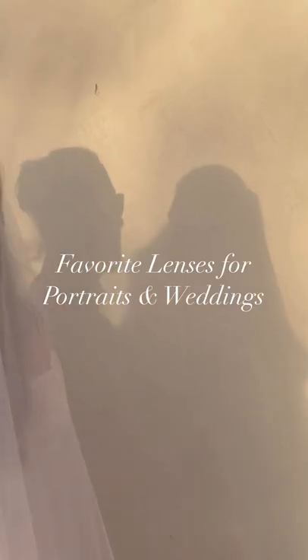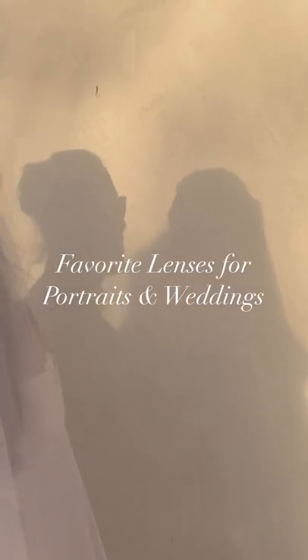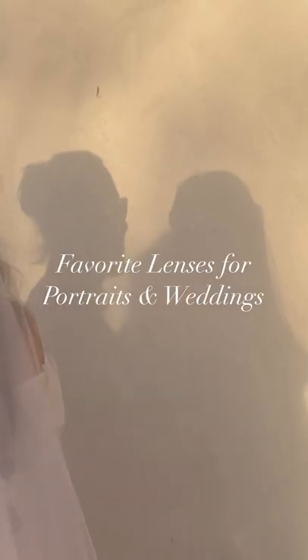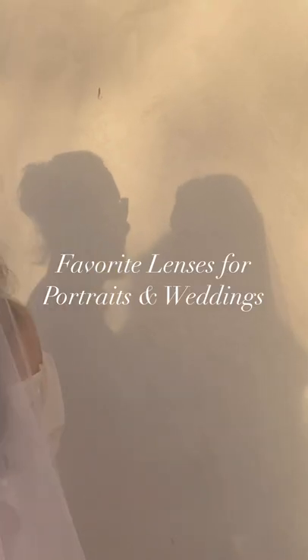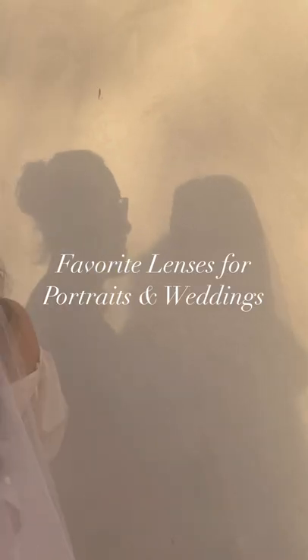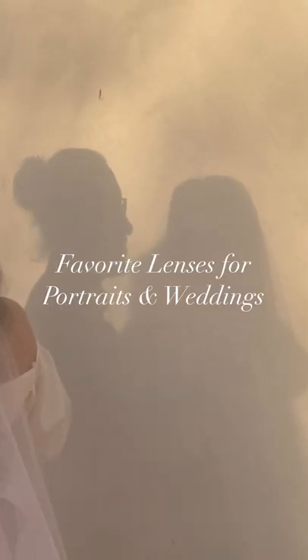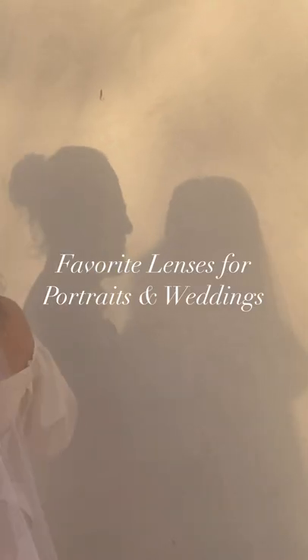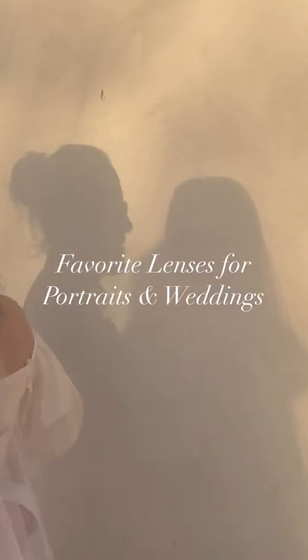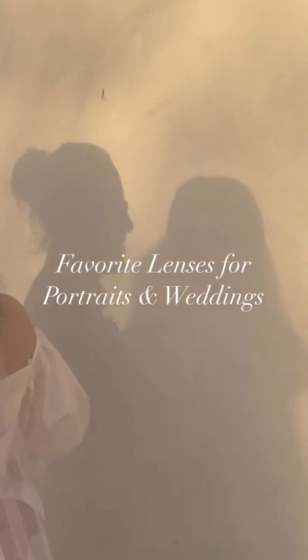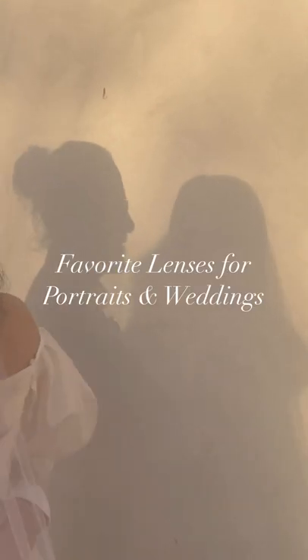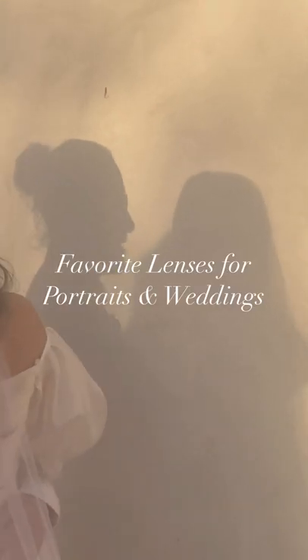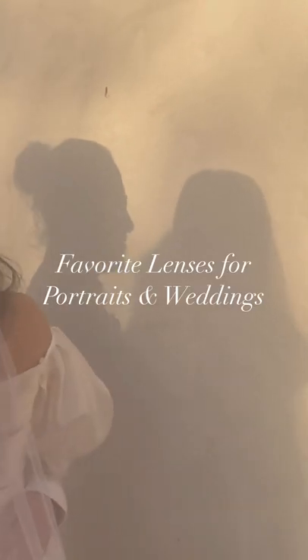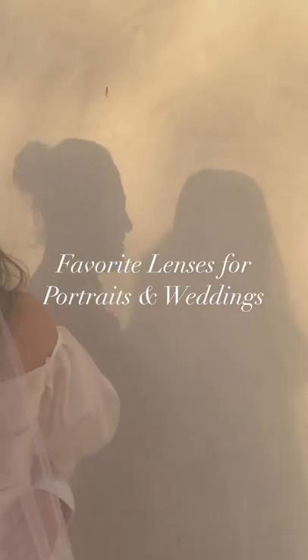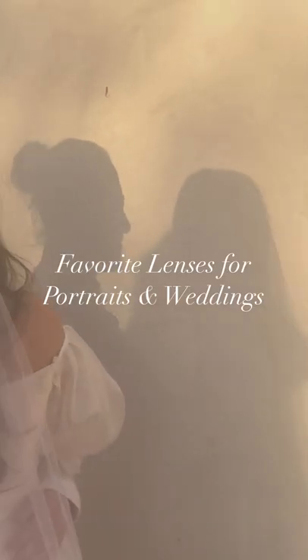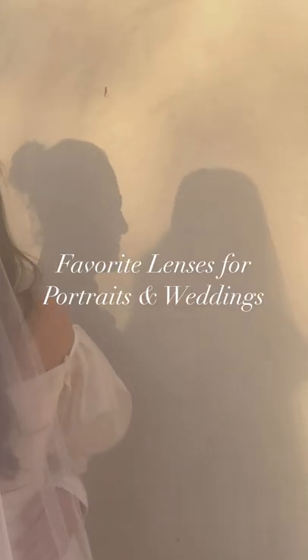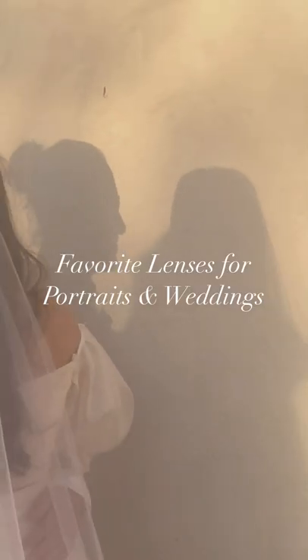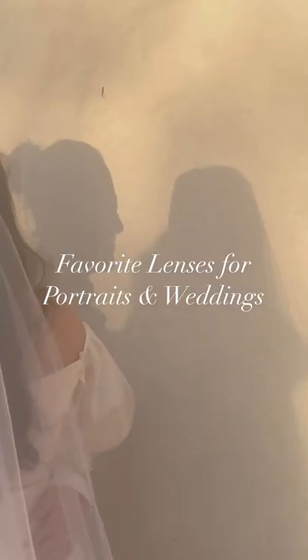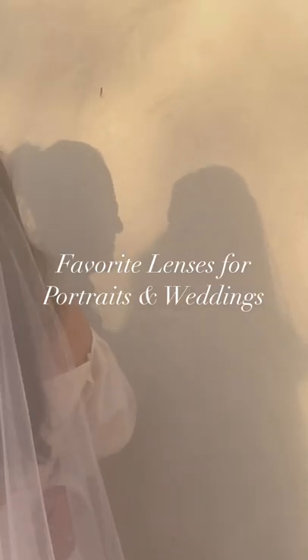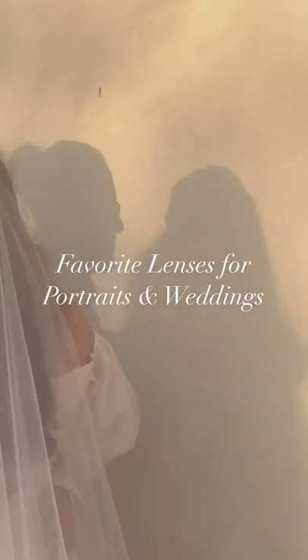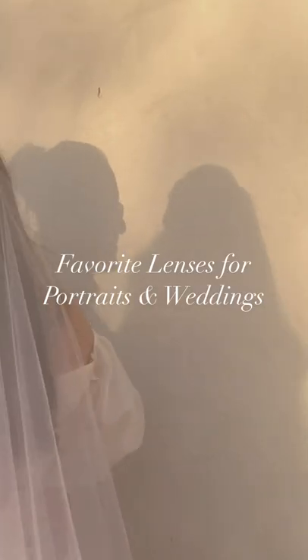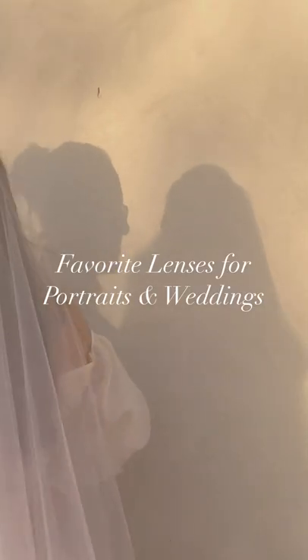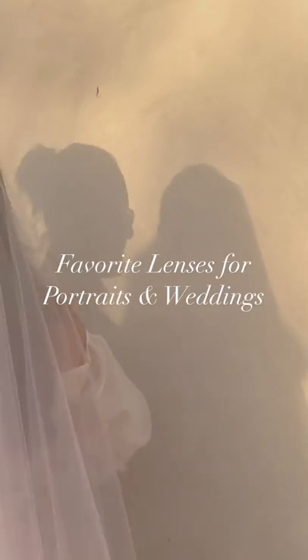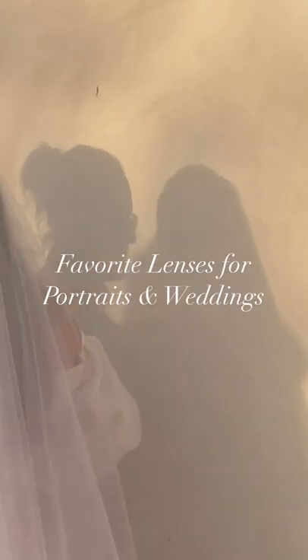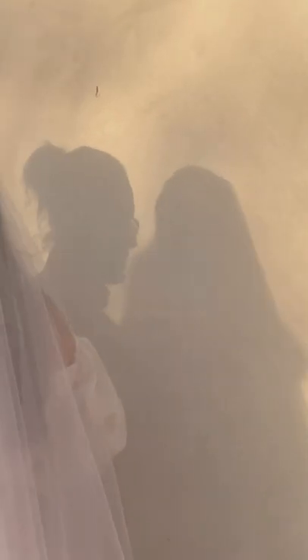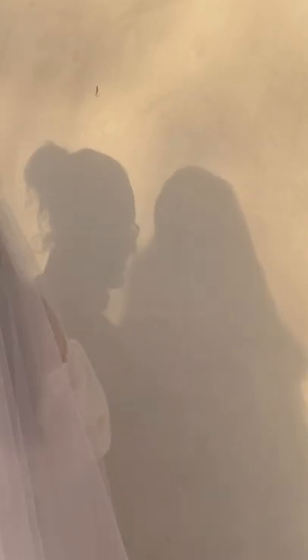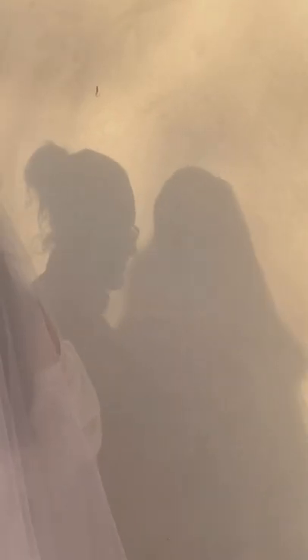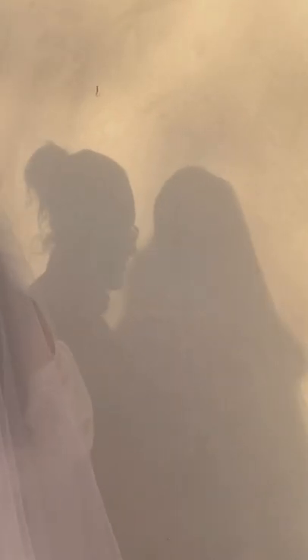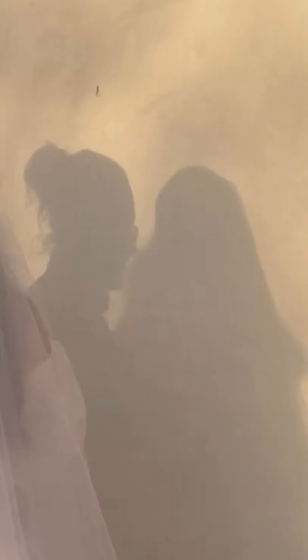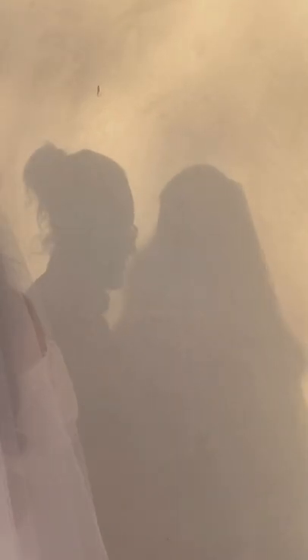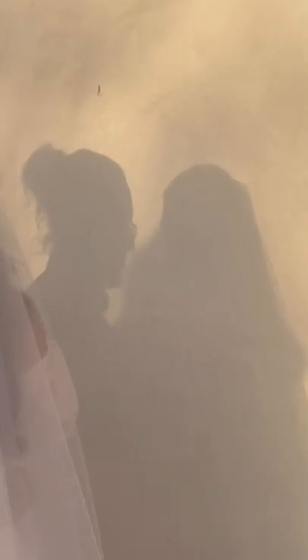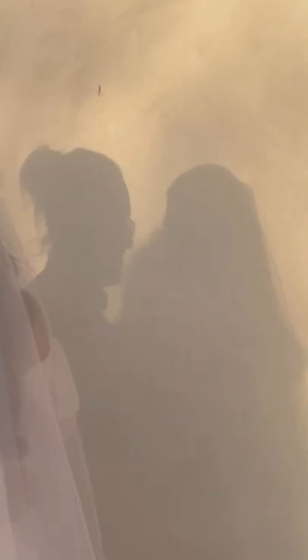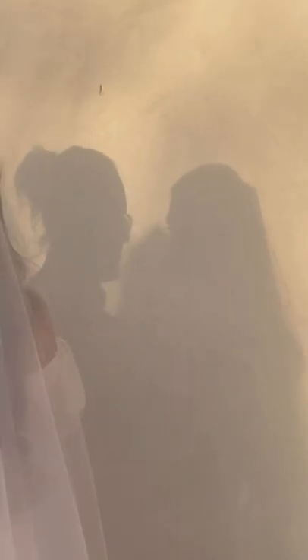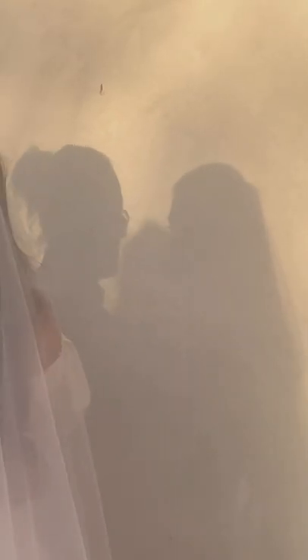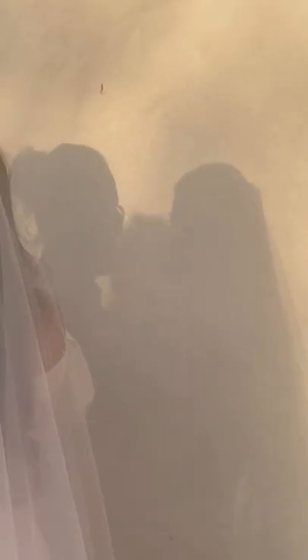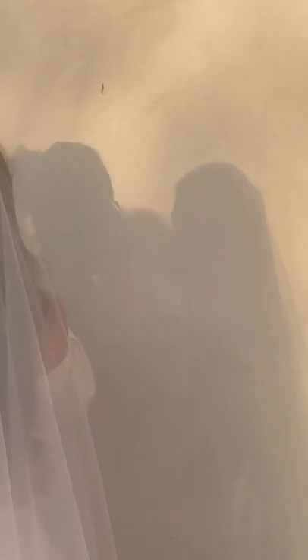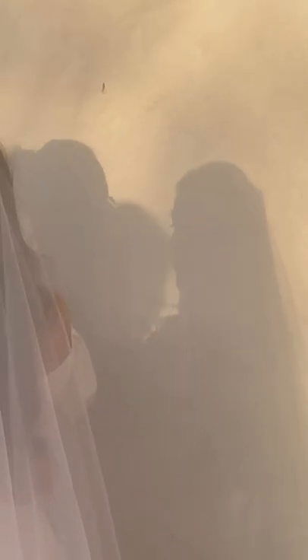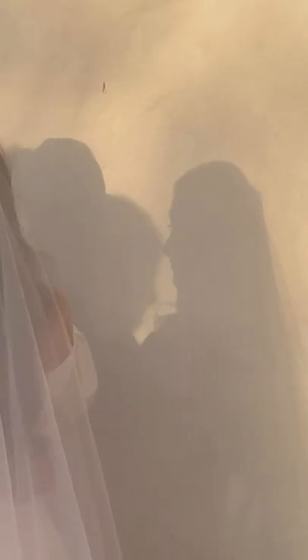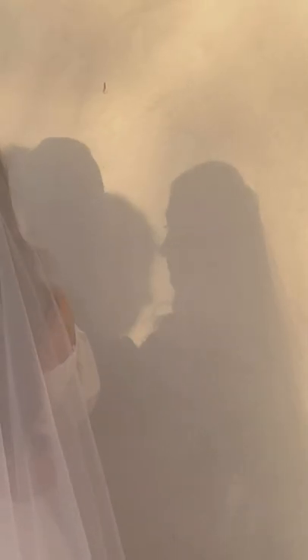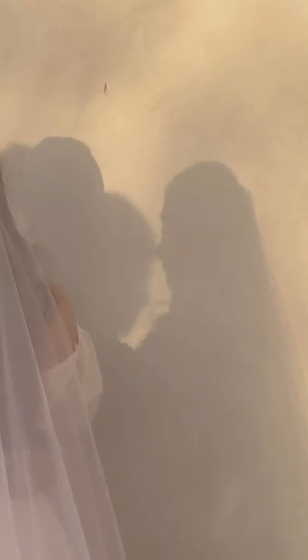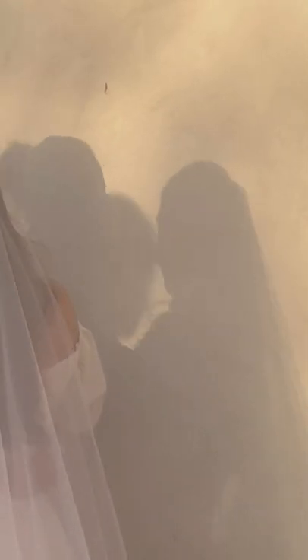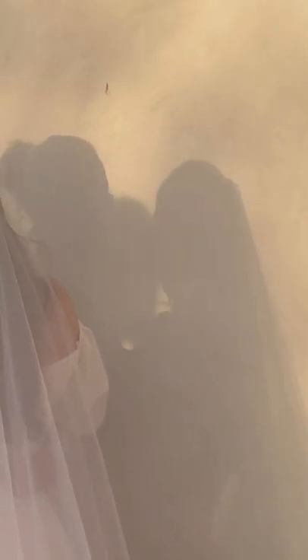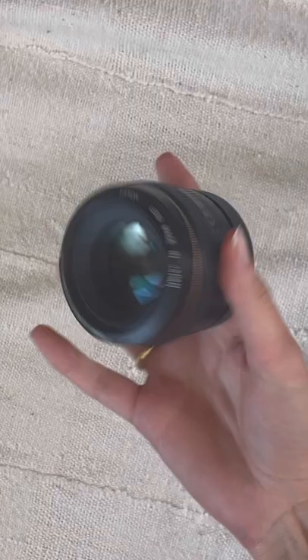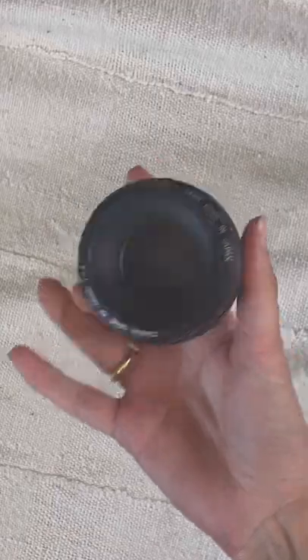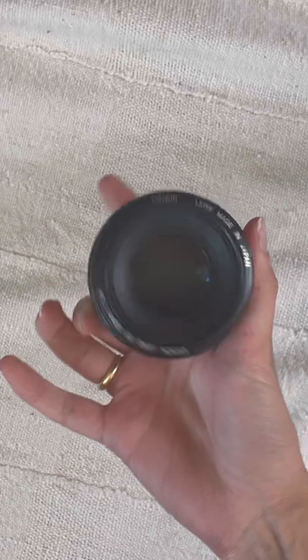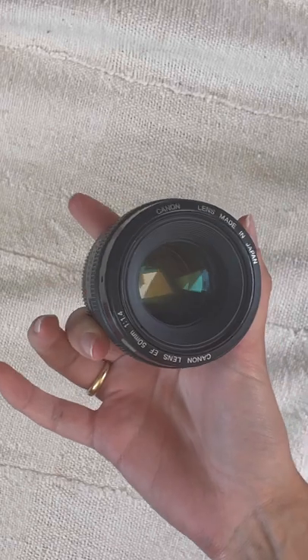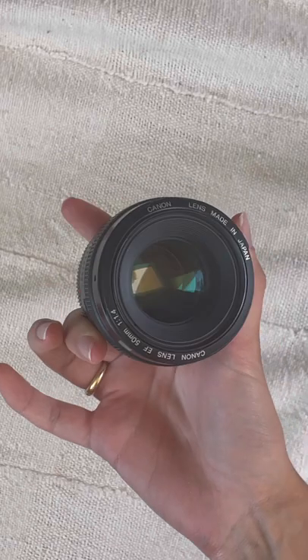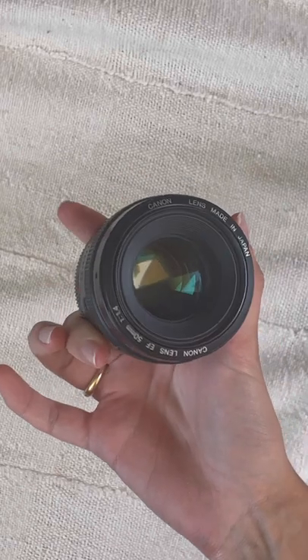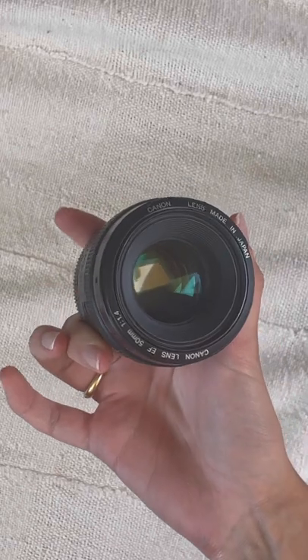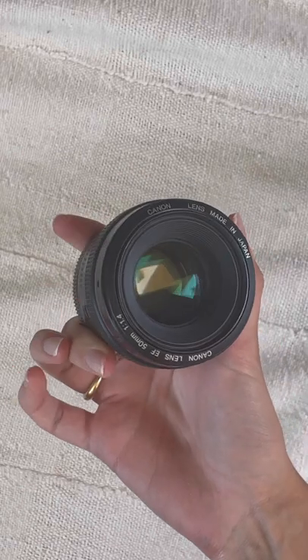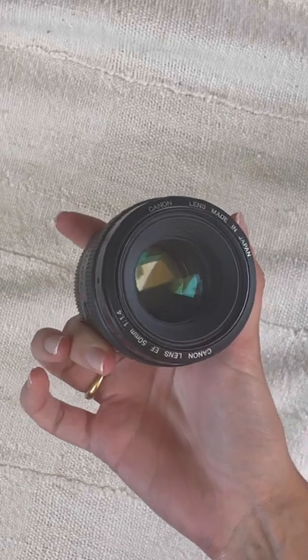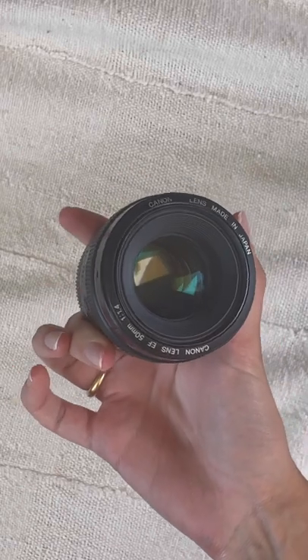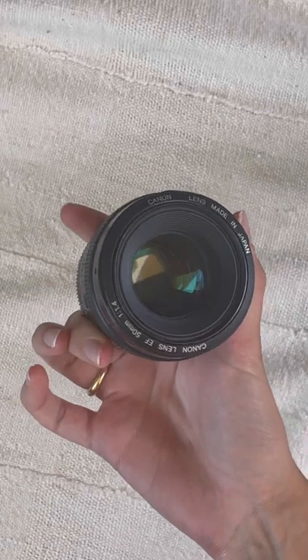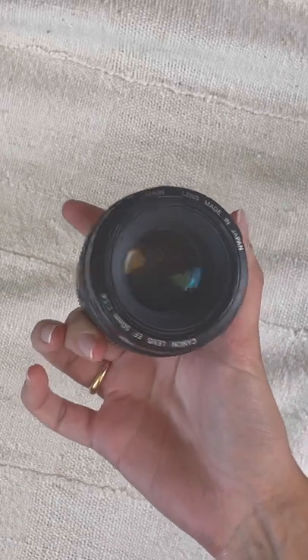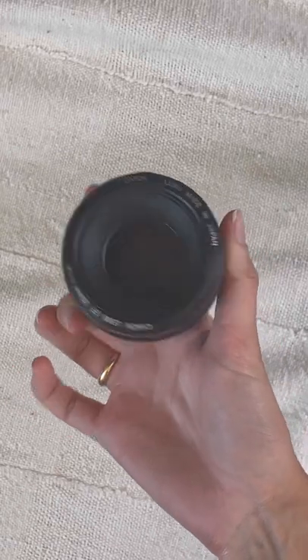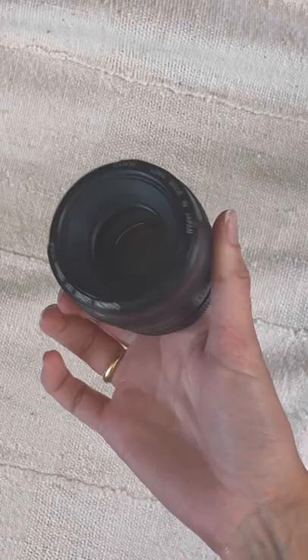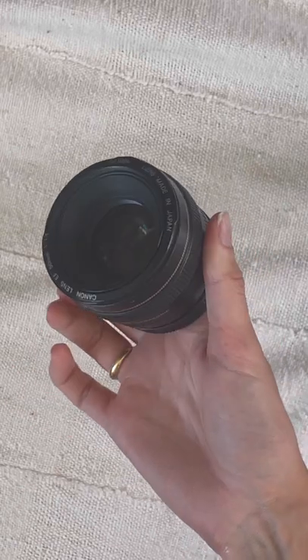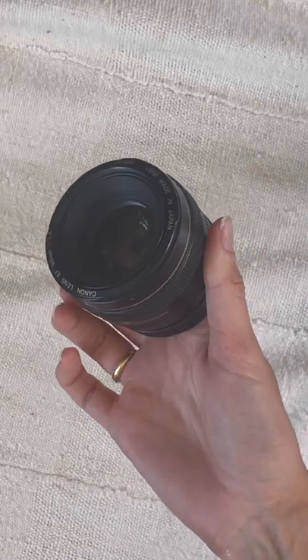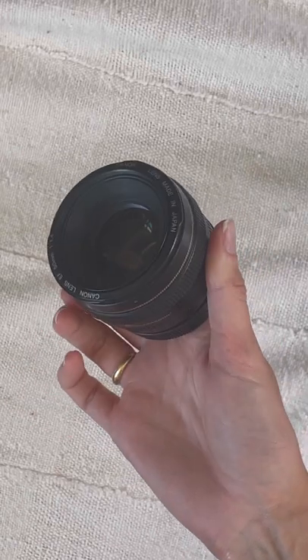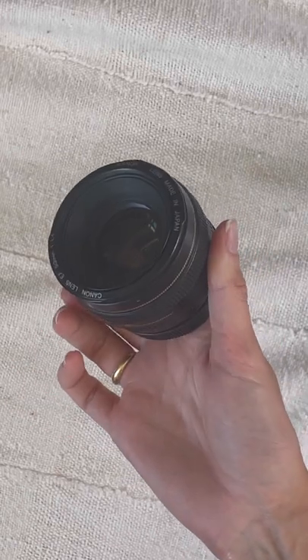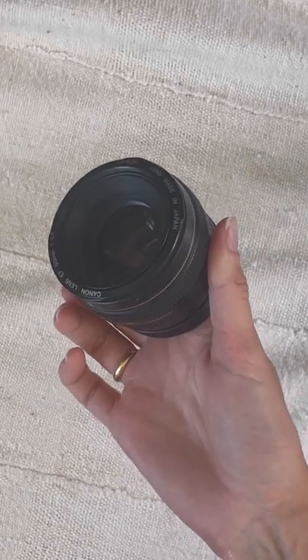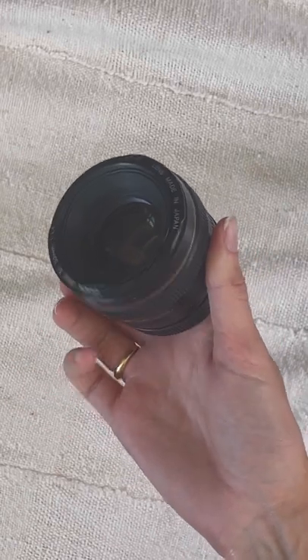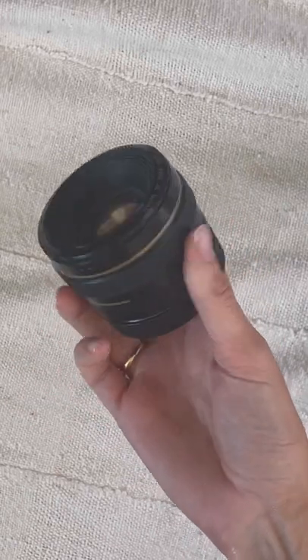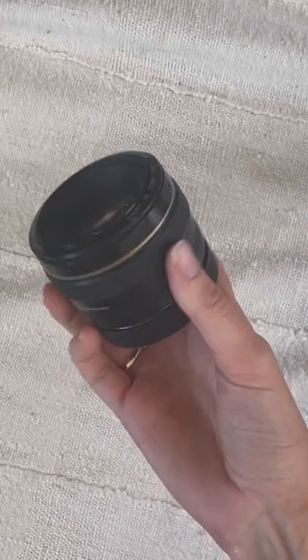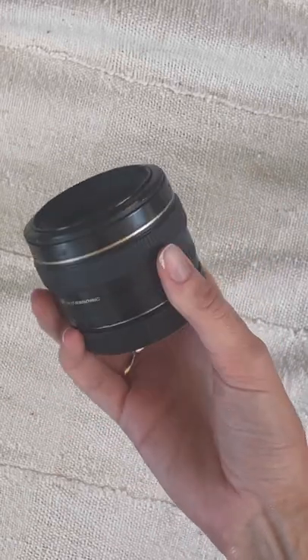Here are my favorite go-to lenses for shooting portraits and weddings. I'm a prime girl, so you'll find me switching between these at any shoot.